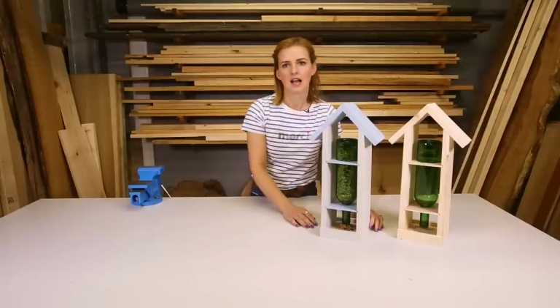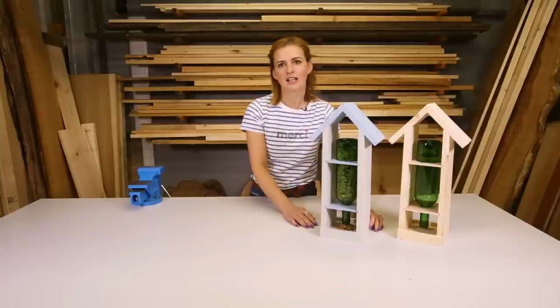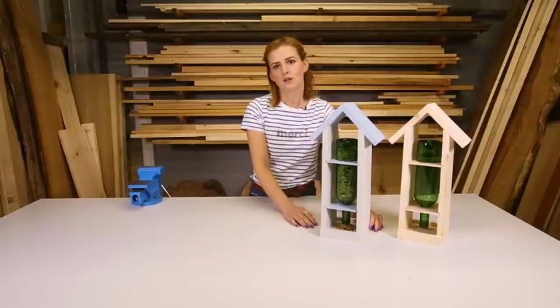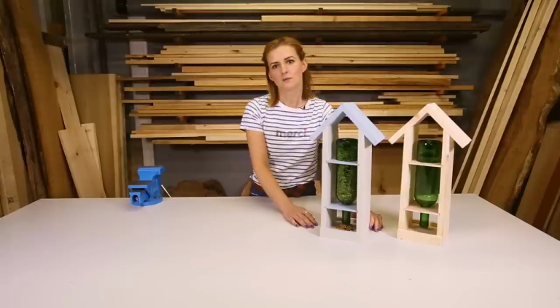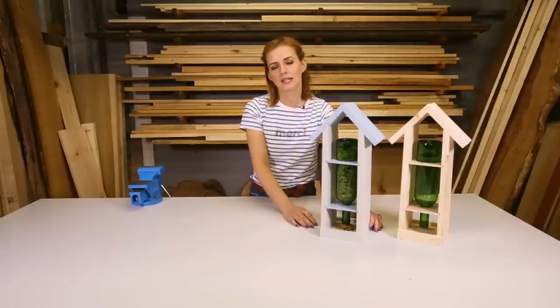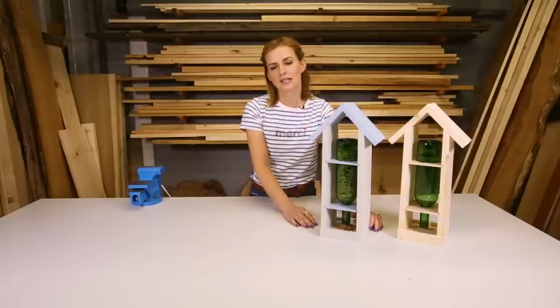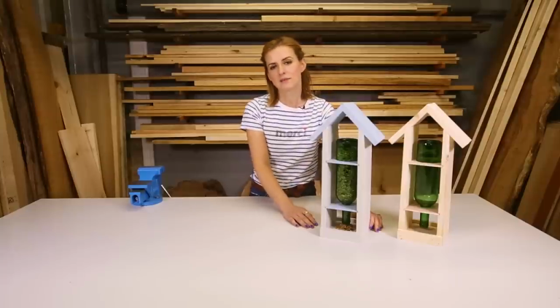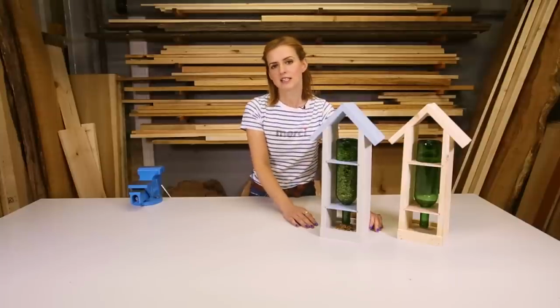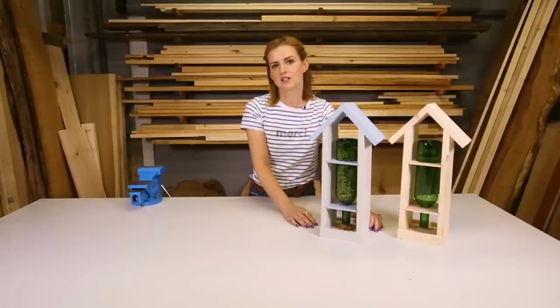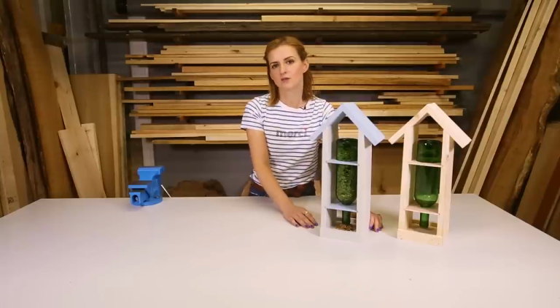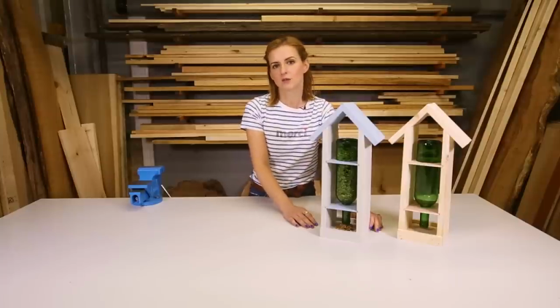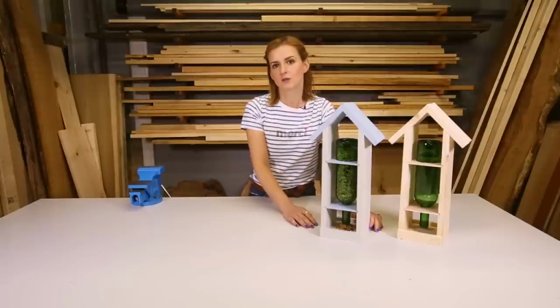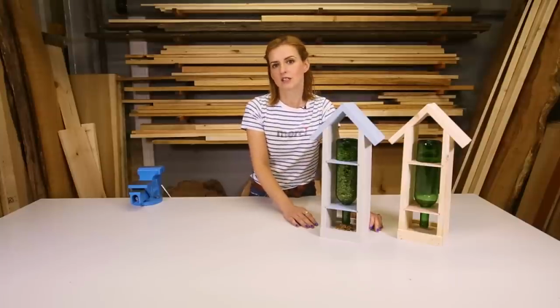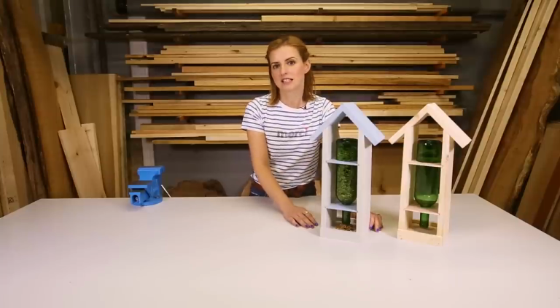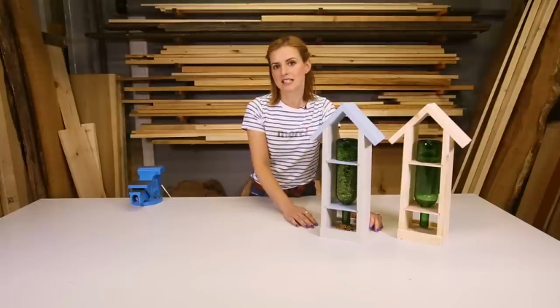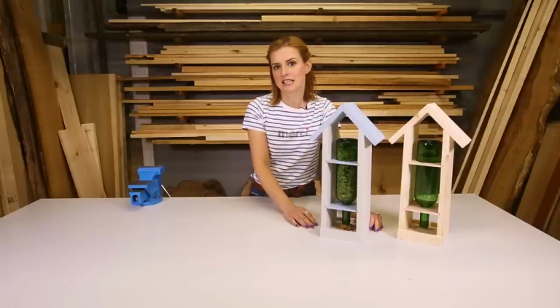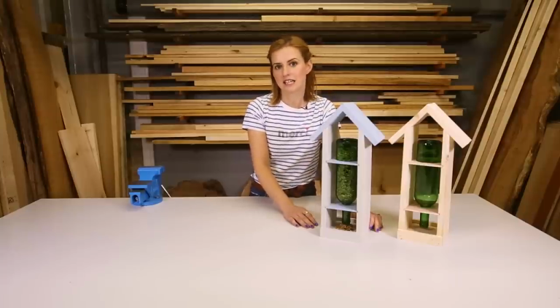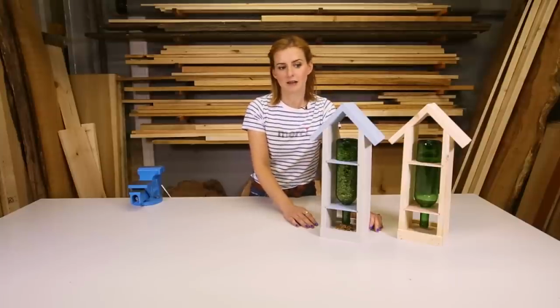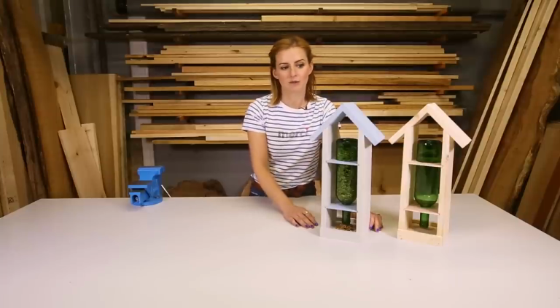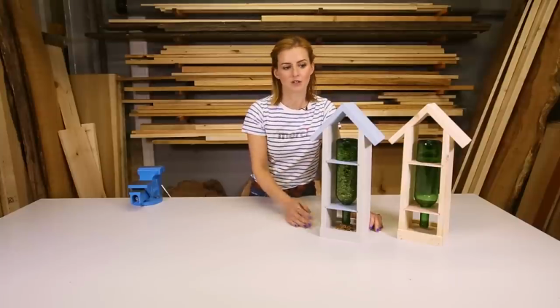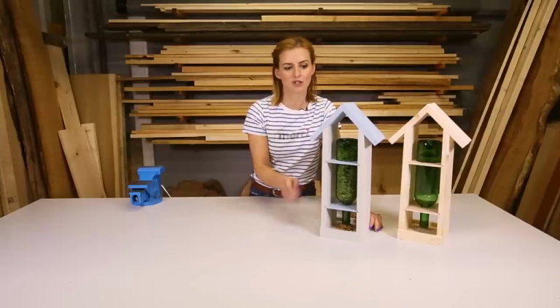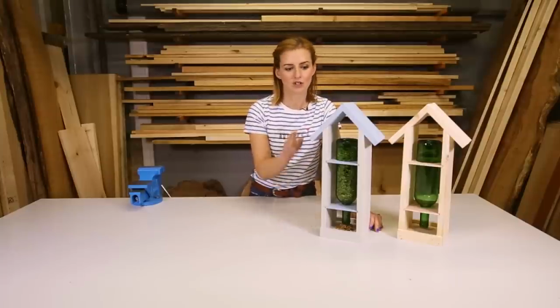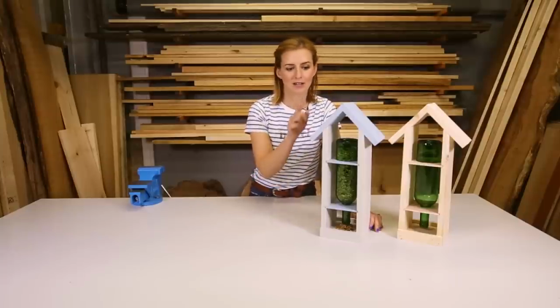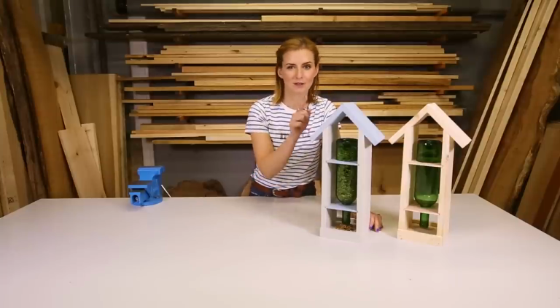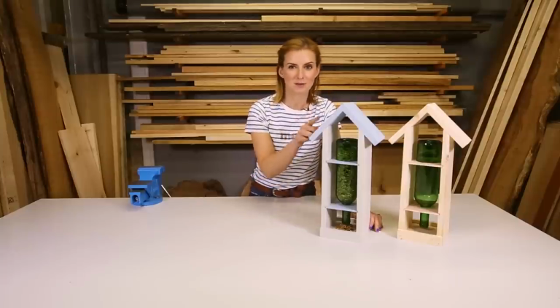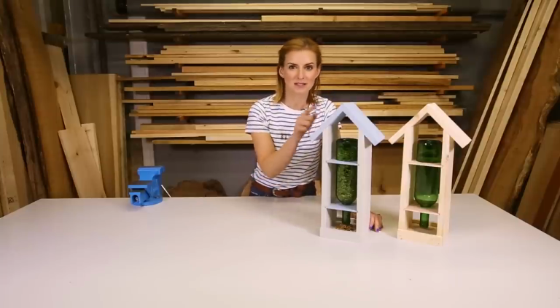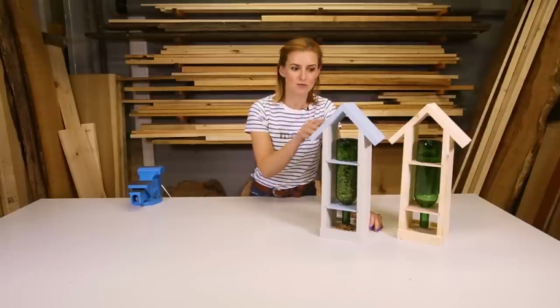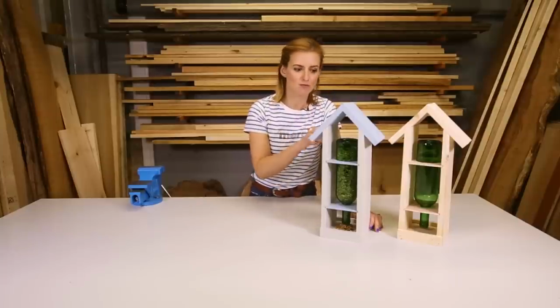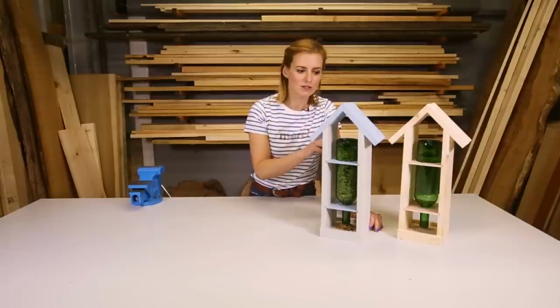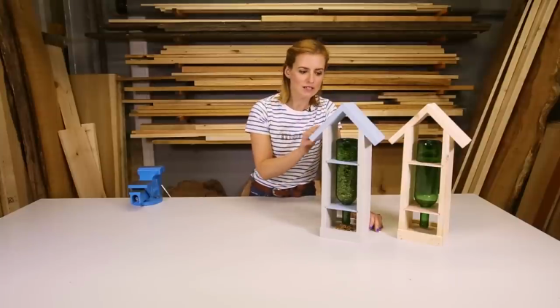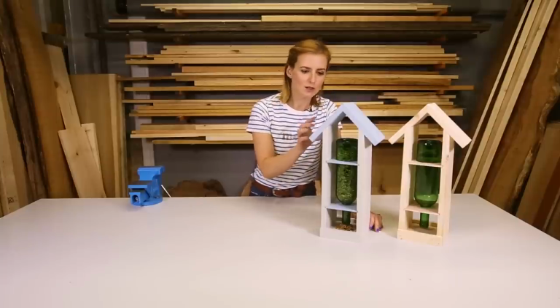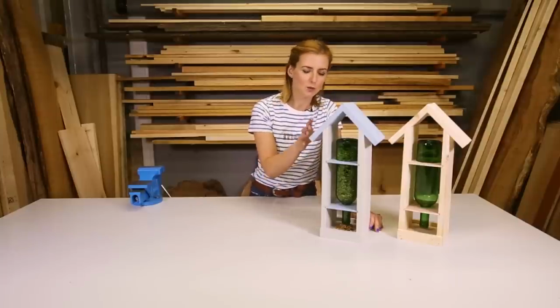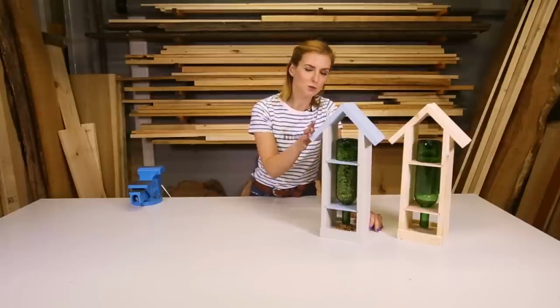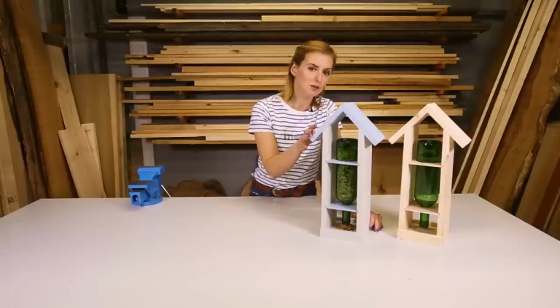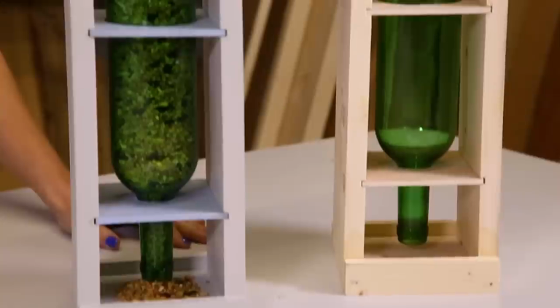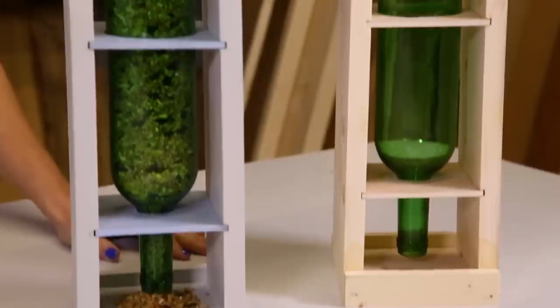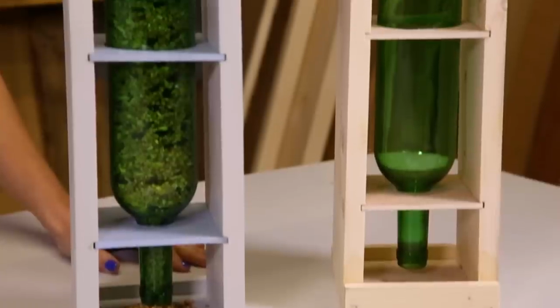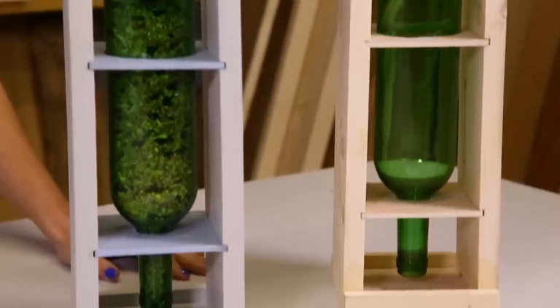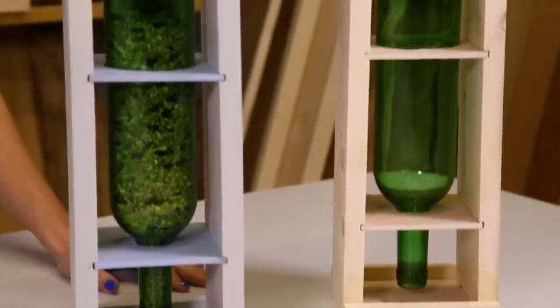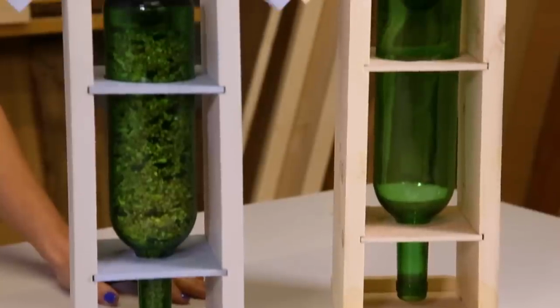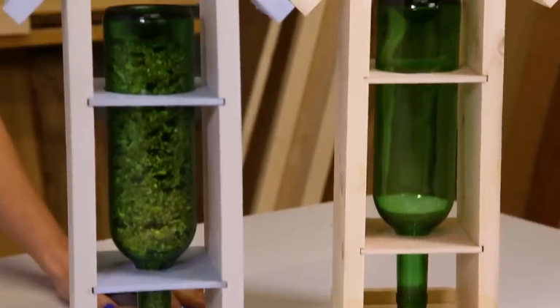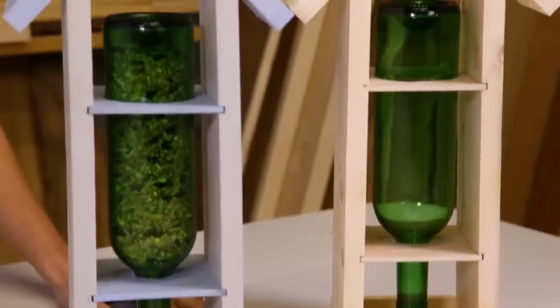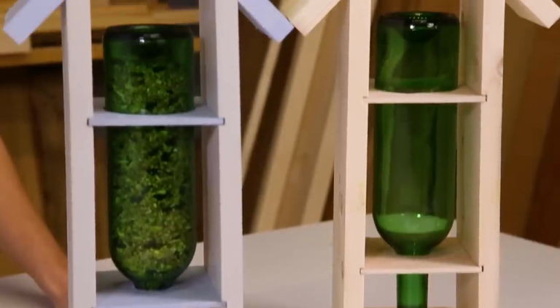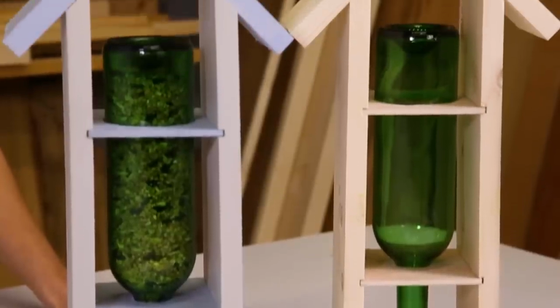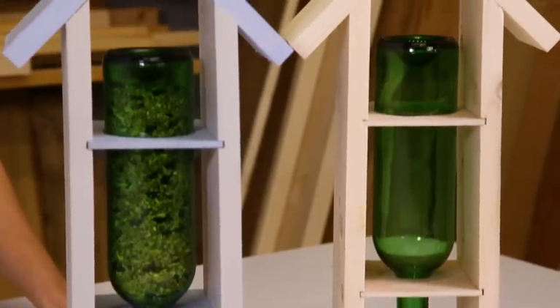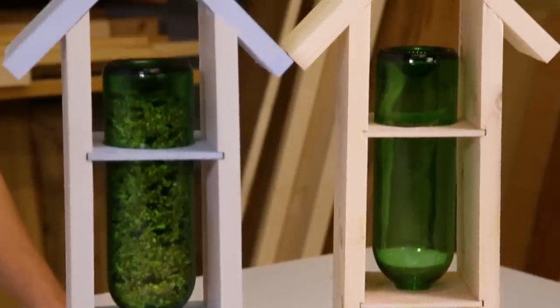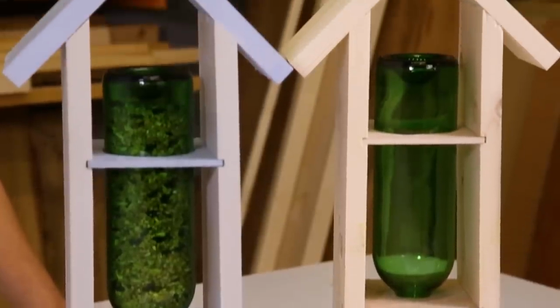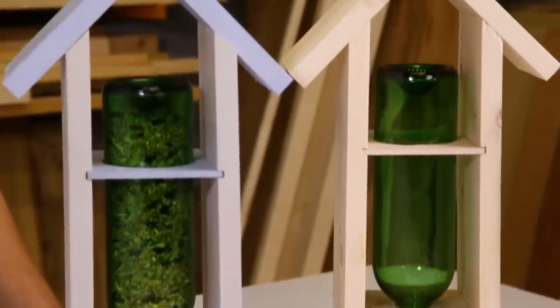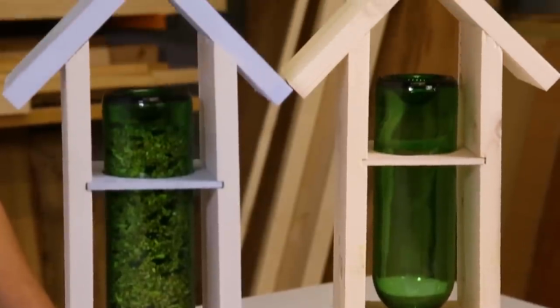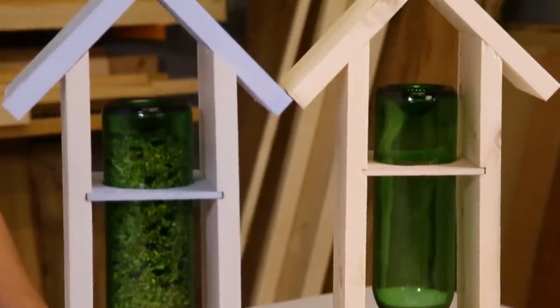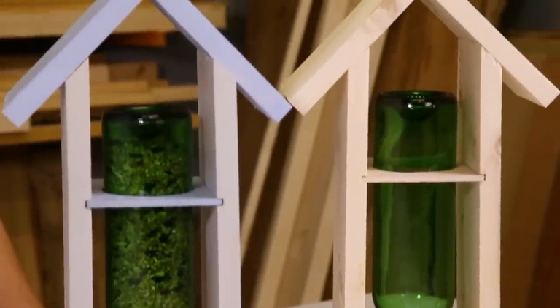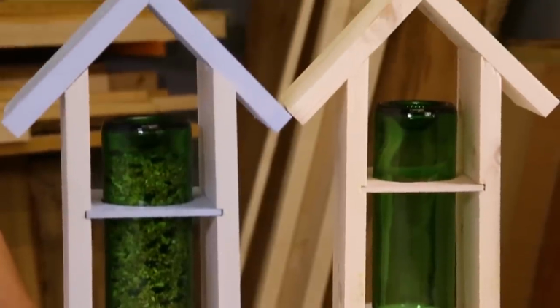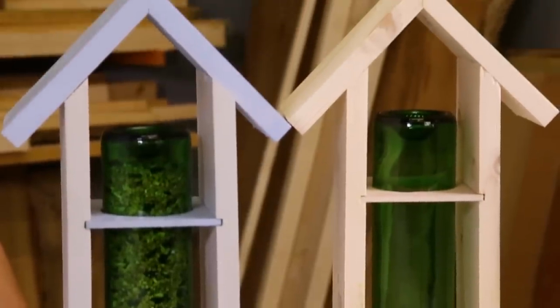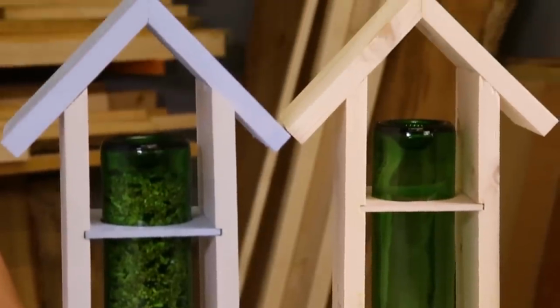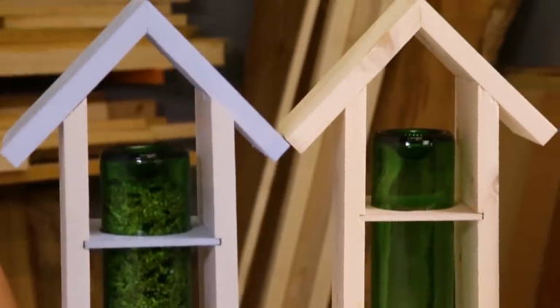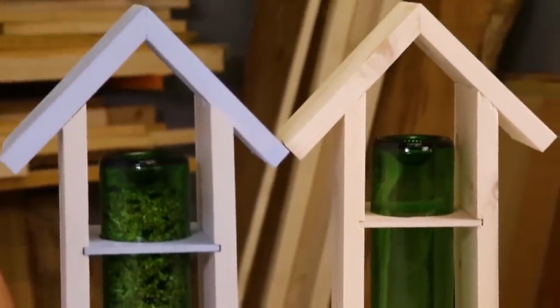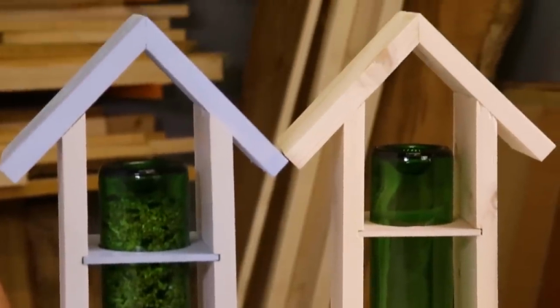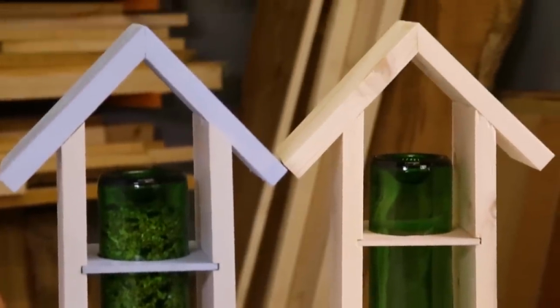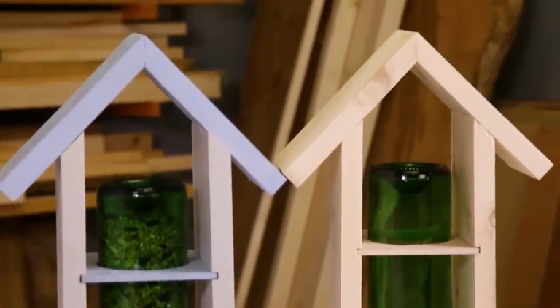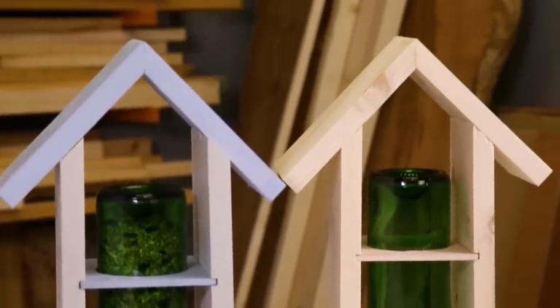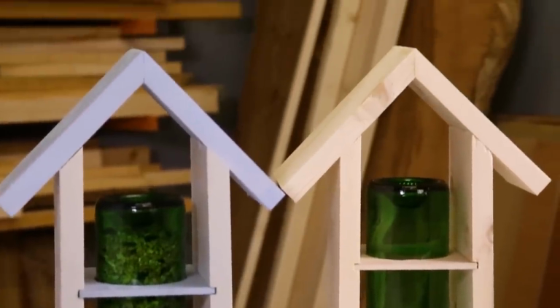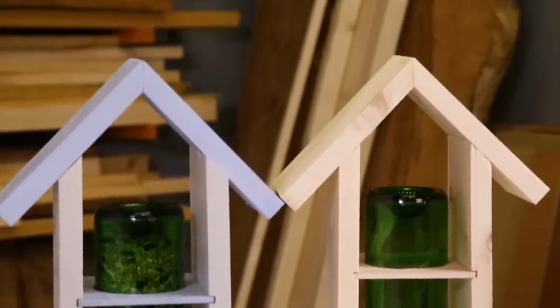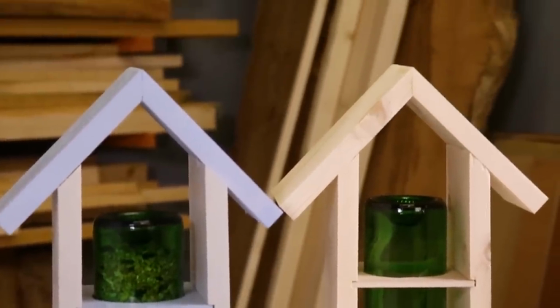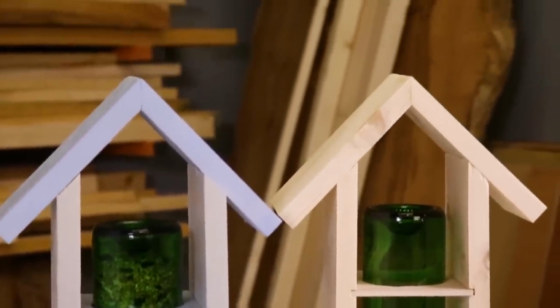Hello, my name is Katie Rushworth and today I'm going to show you how to make this really cool little bird feeder. It's really simple and easy to make.